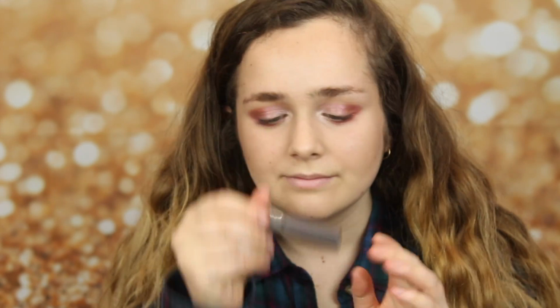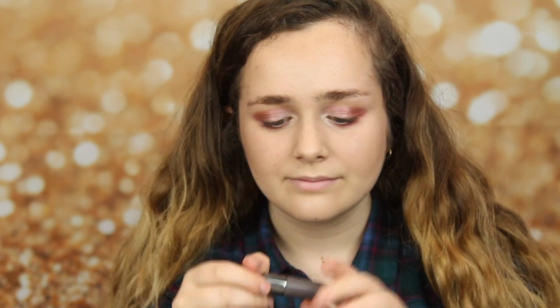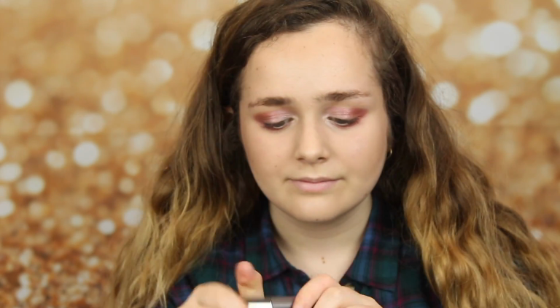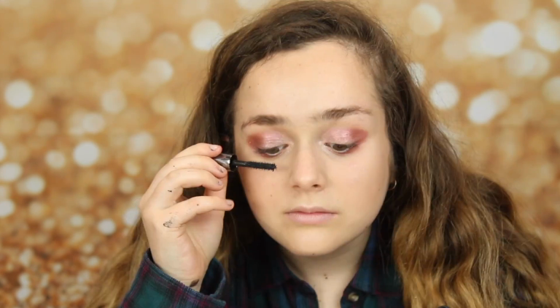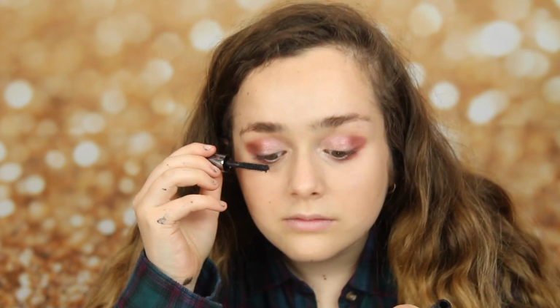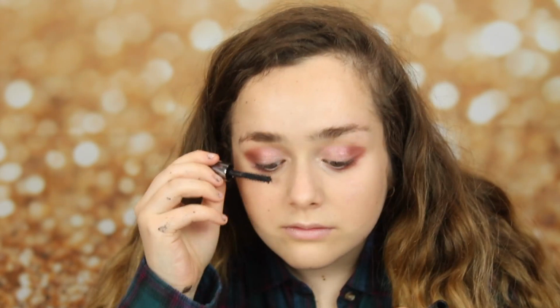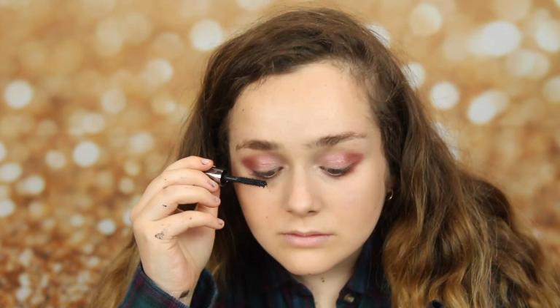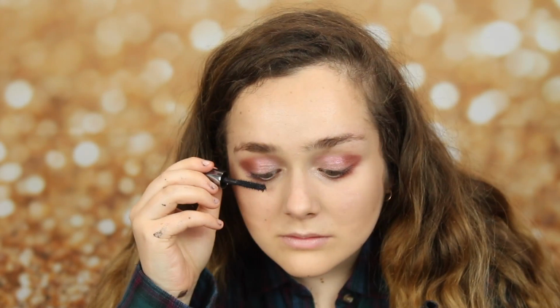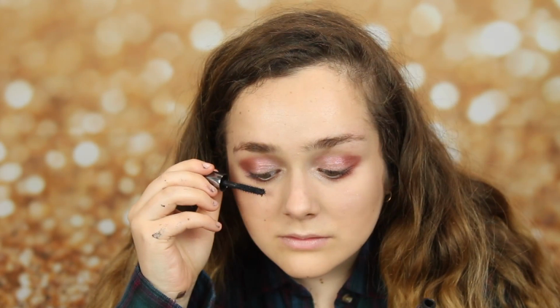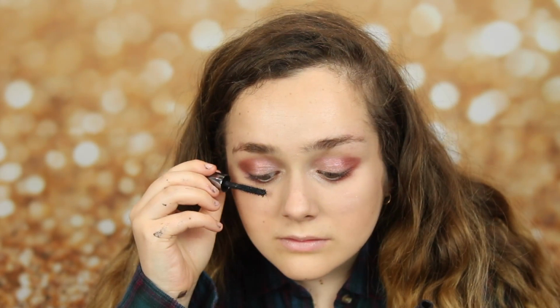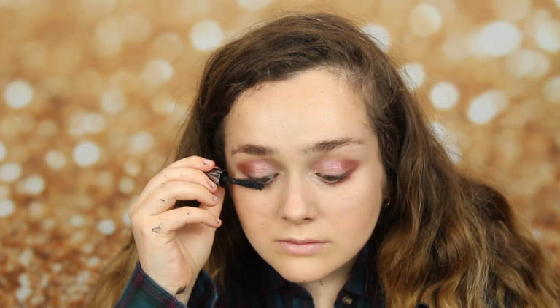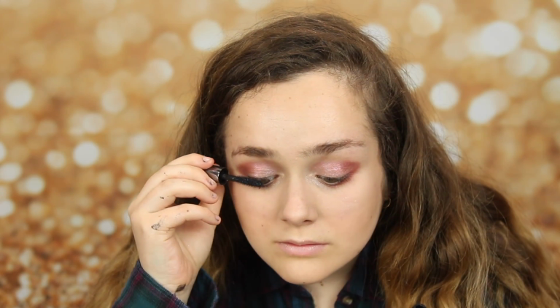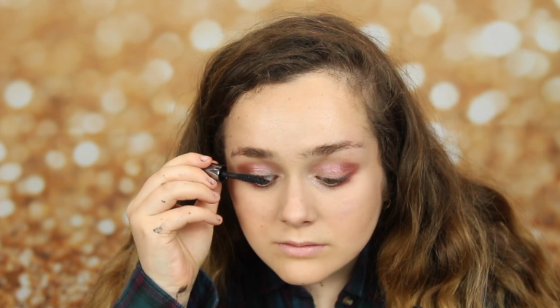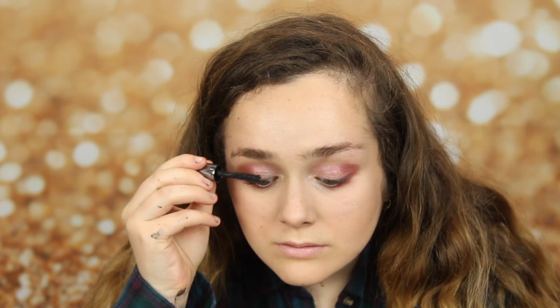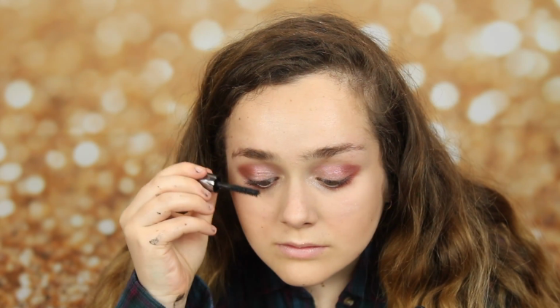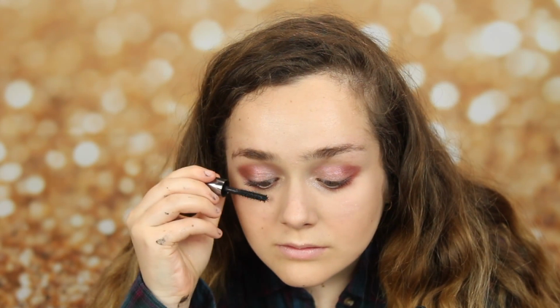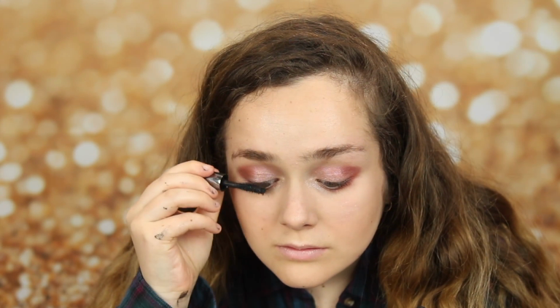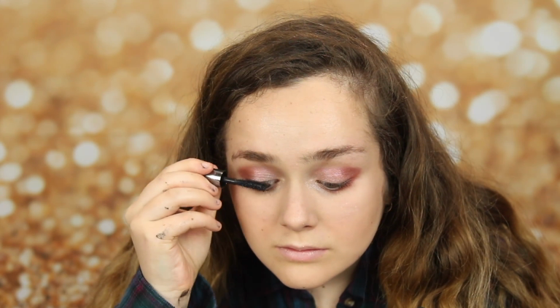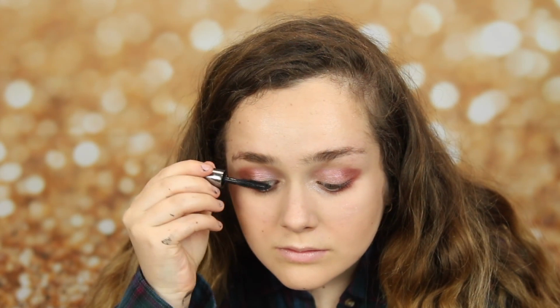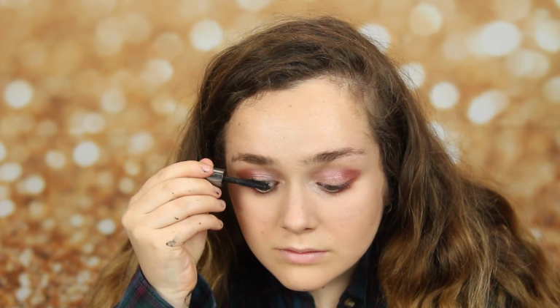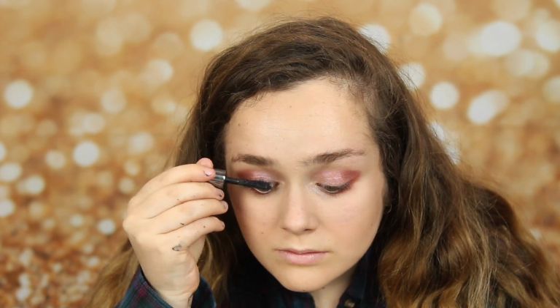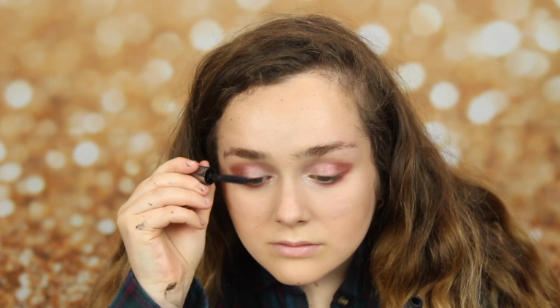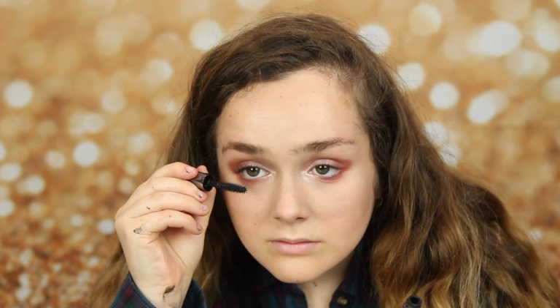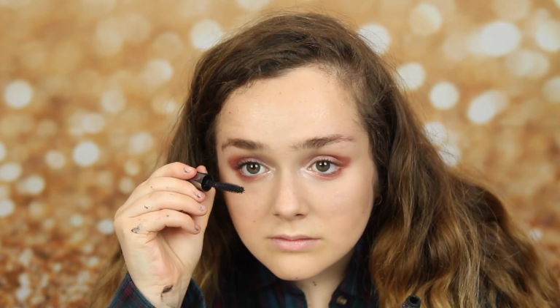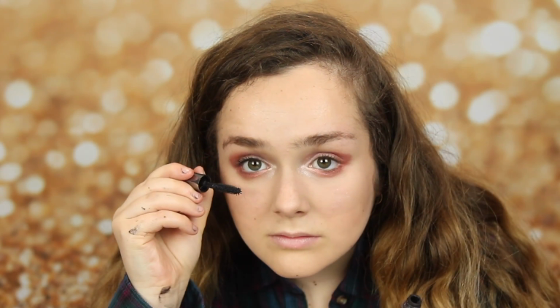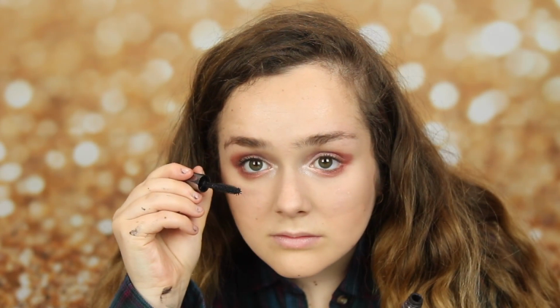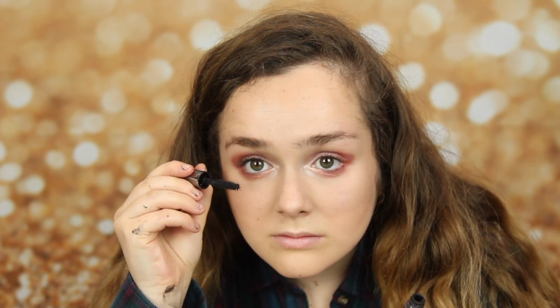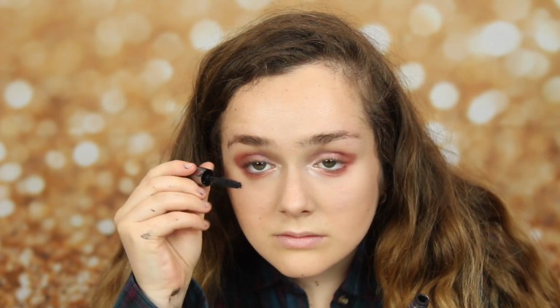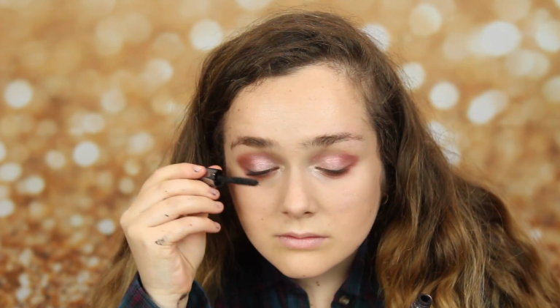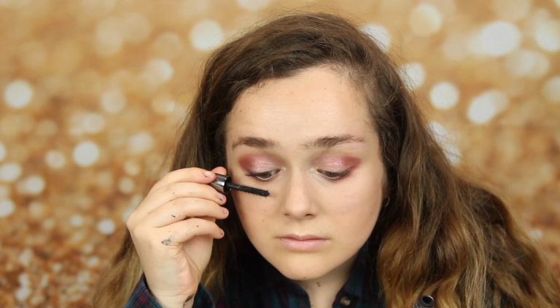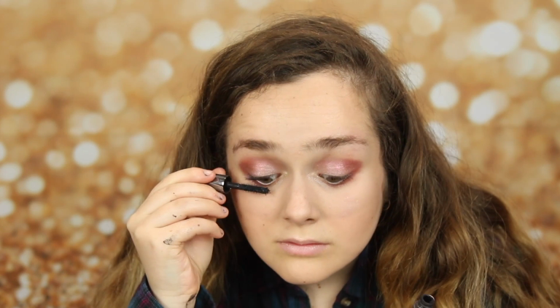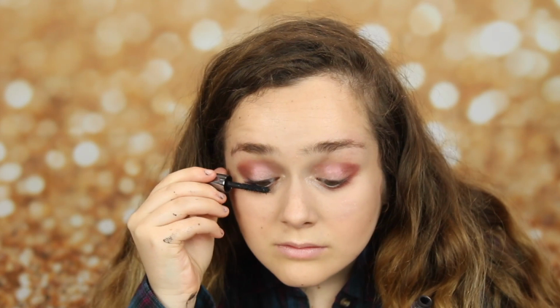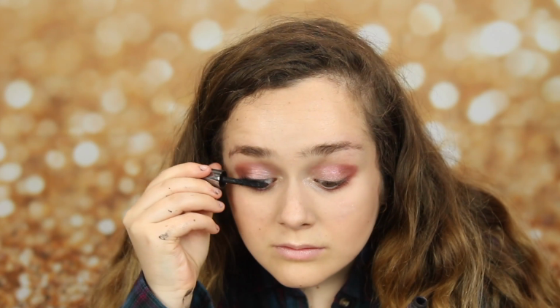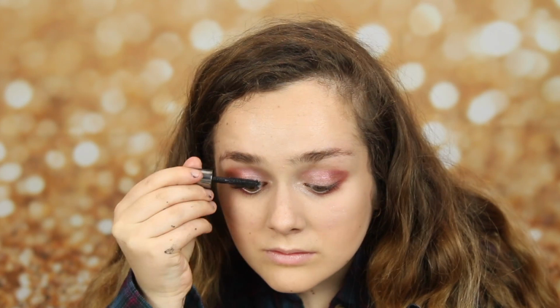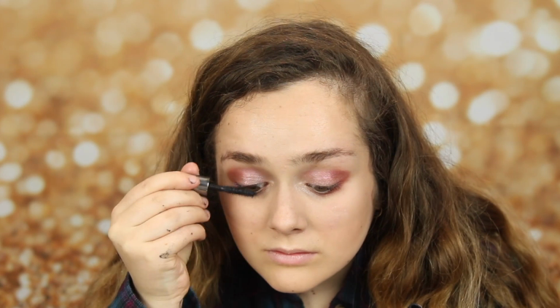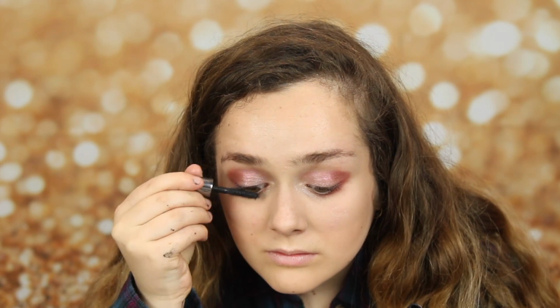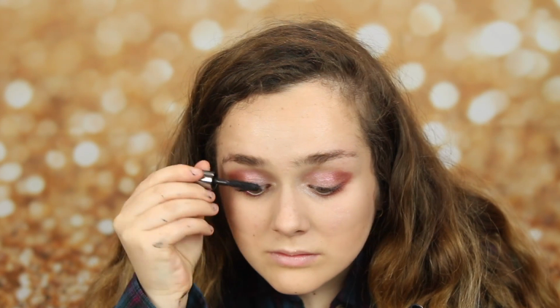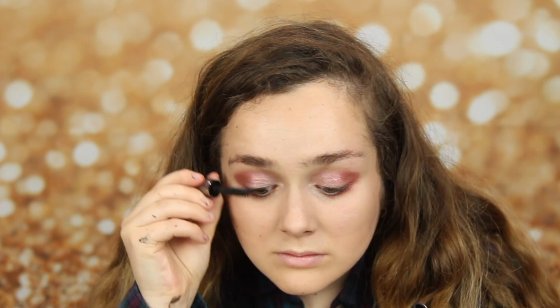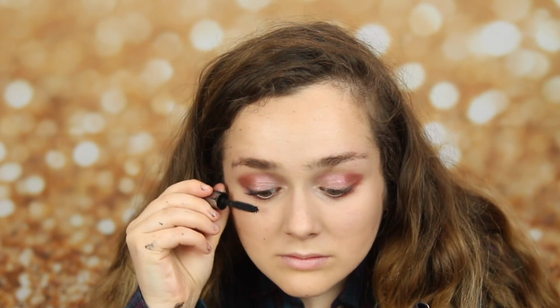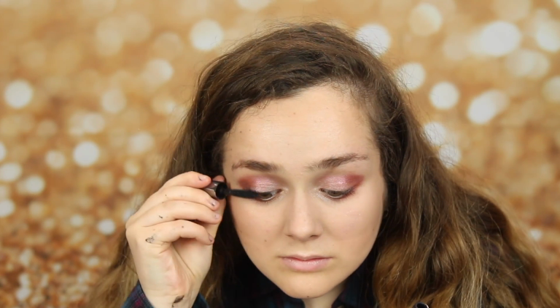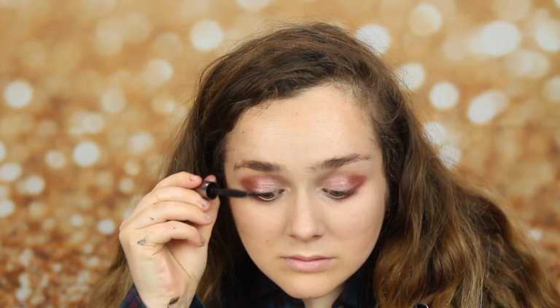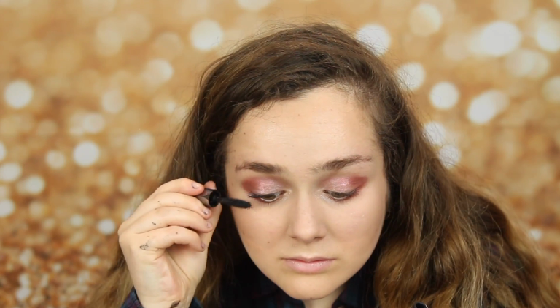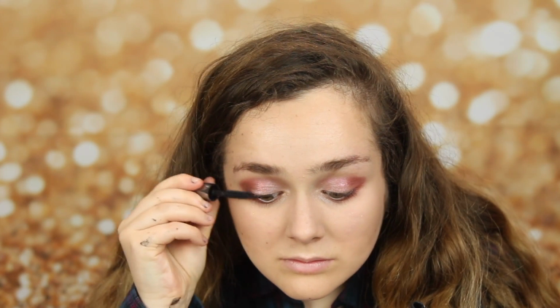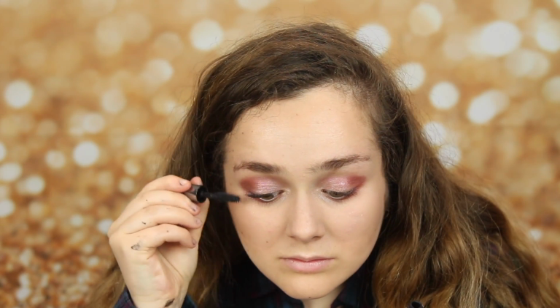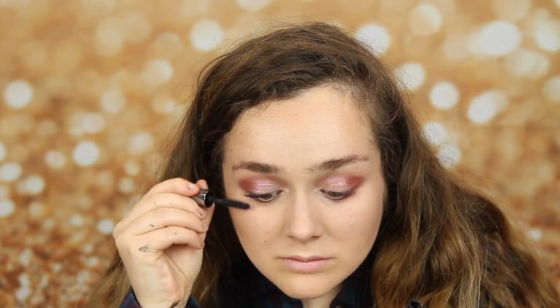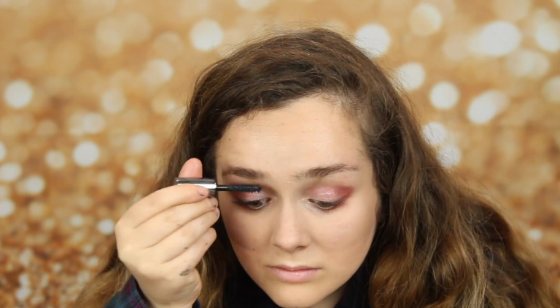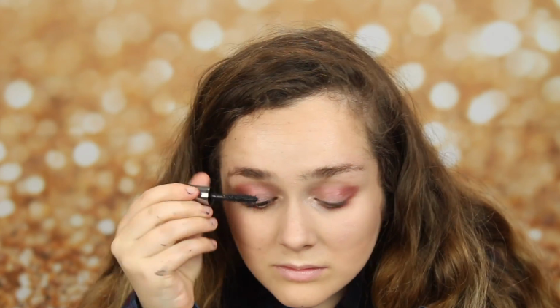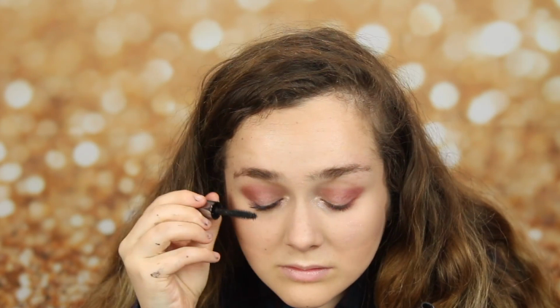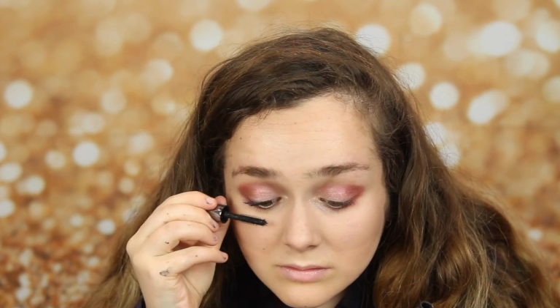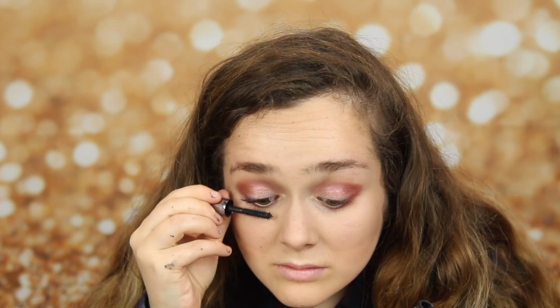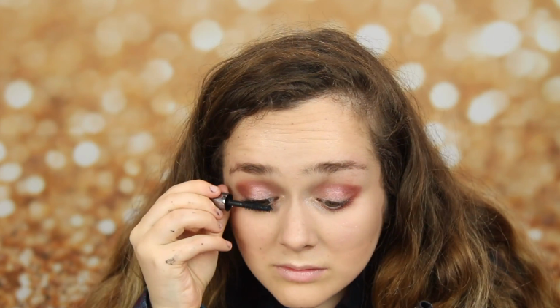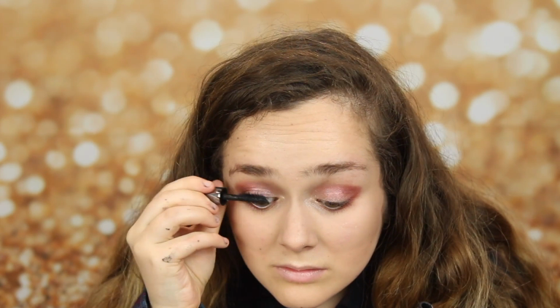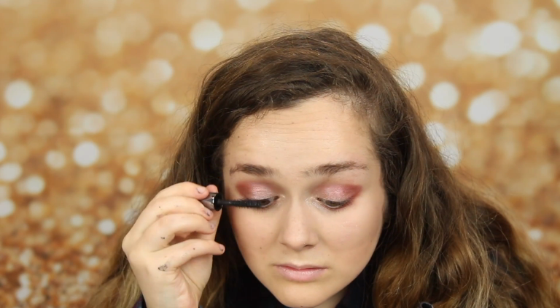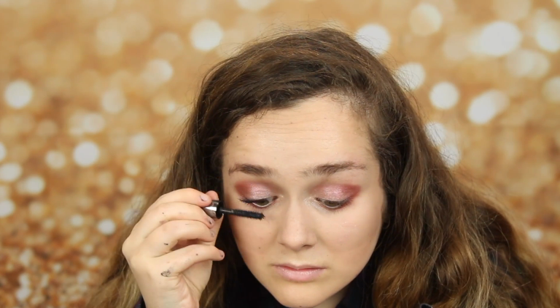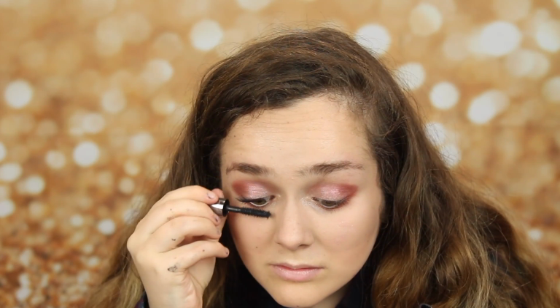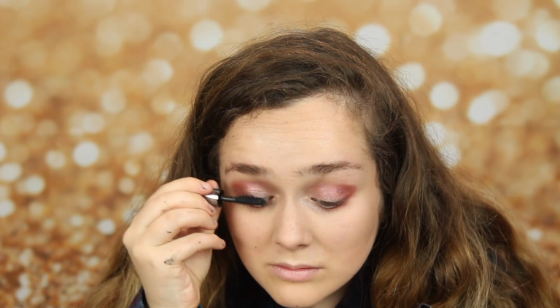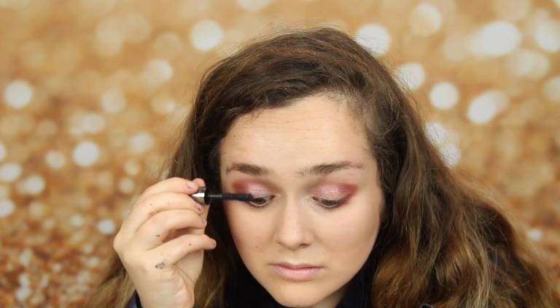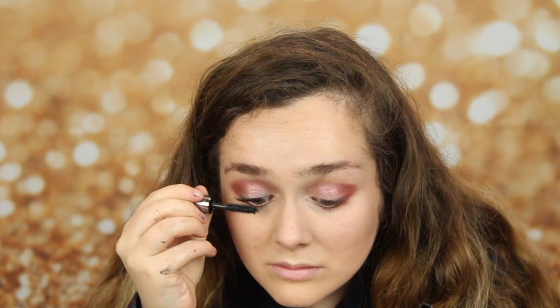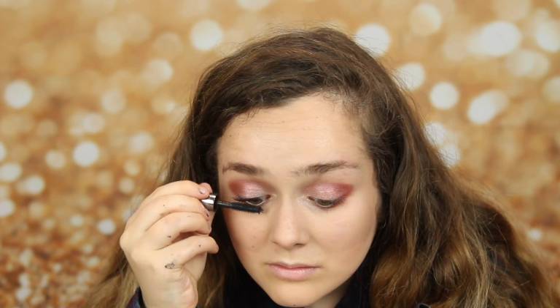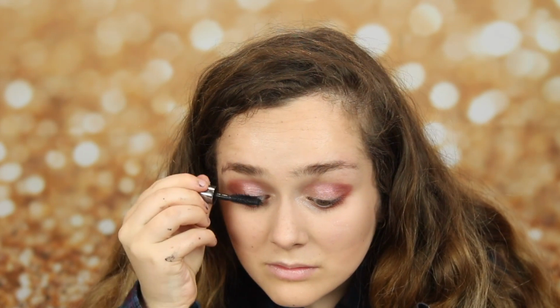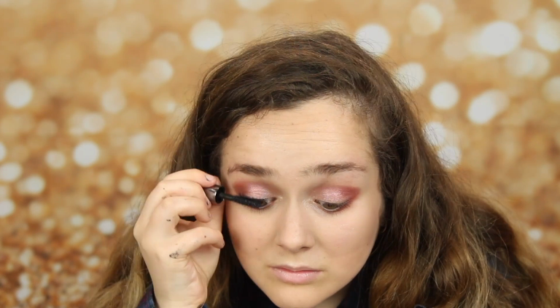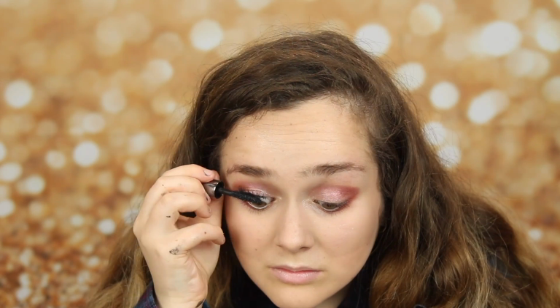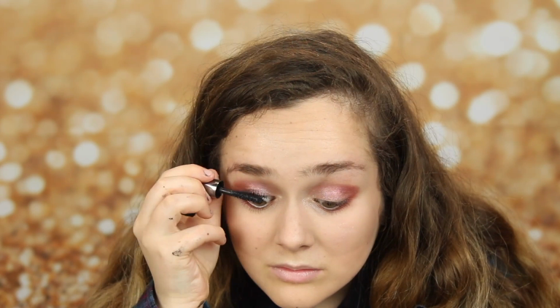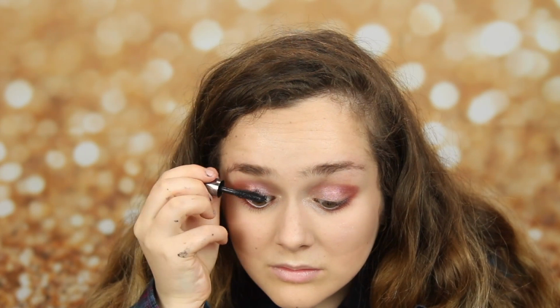And now I'm taking the Benefit Are They Real mascara, and I'm just coating my lashes. I do this a lot of times to really build them up and make them look really big.